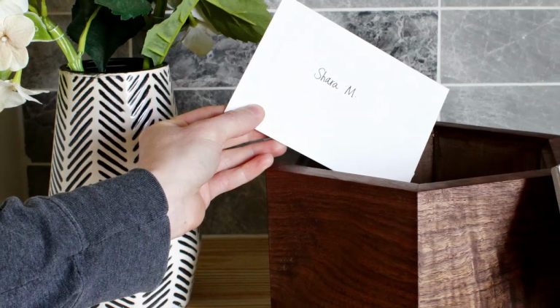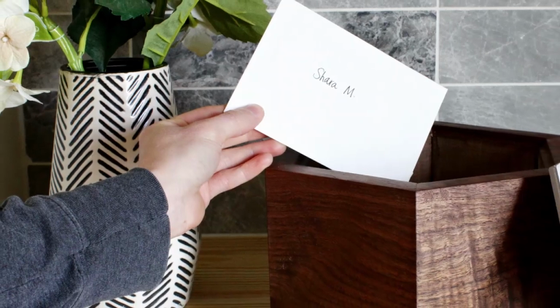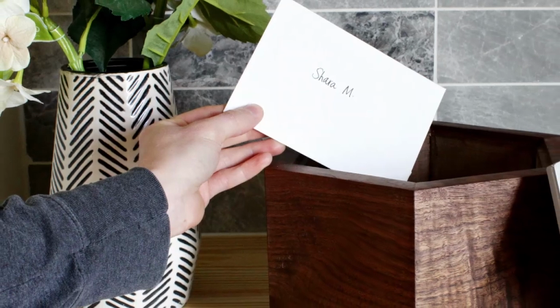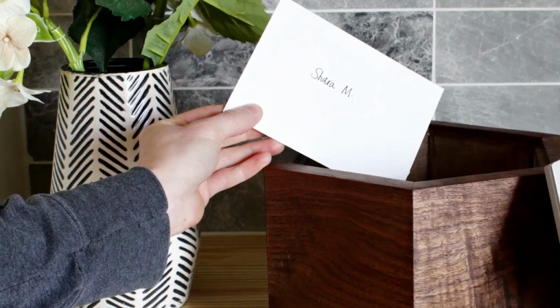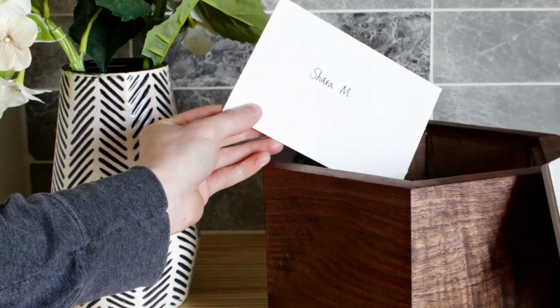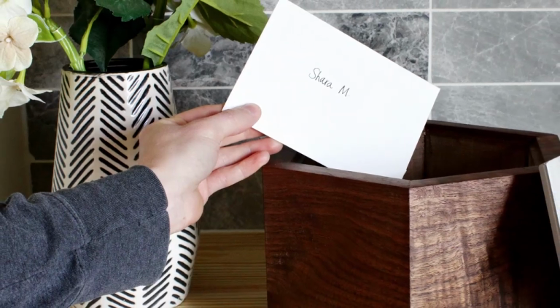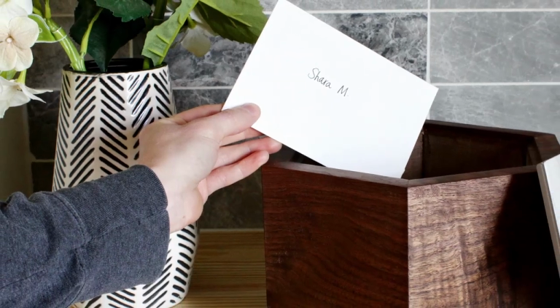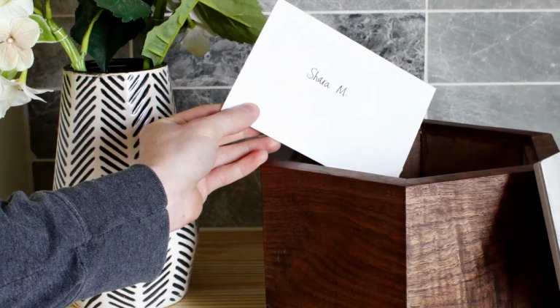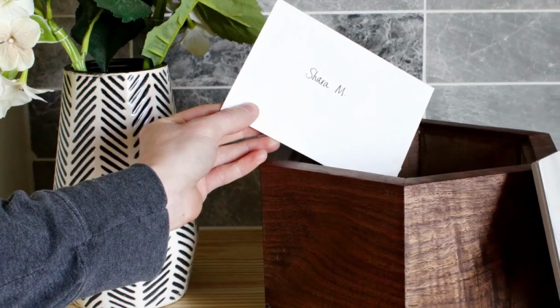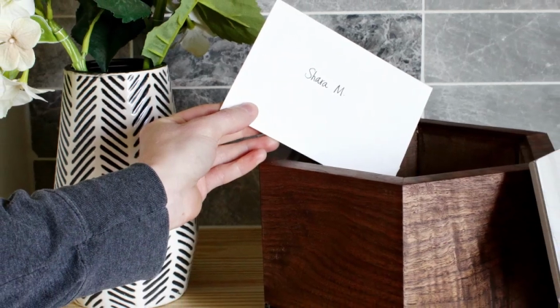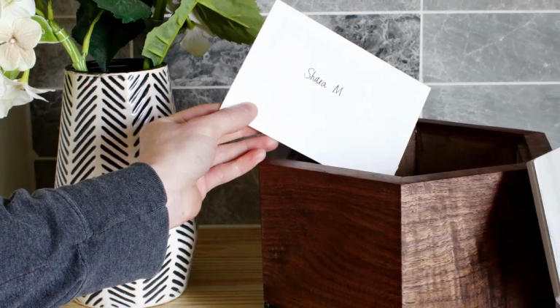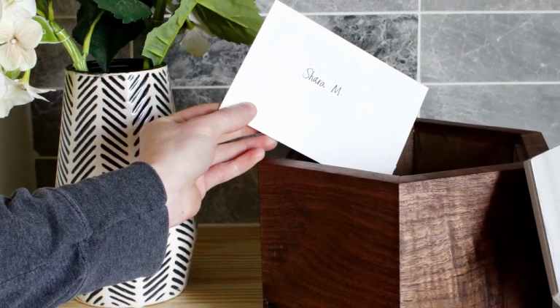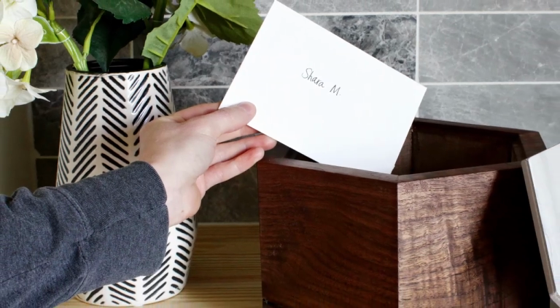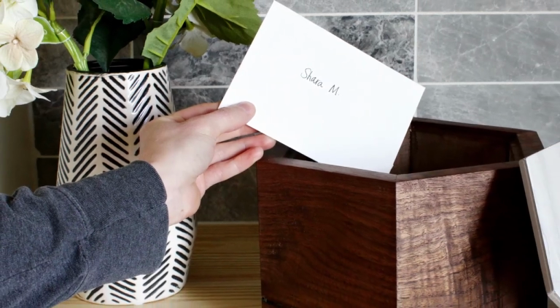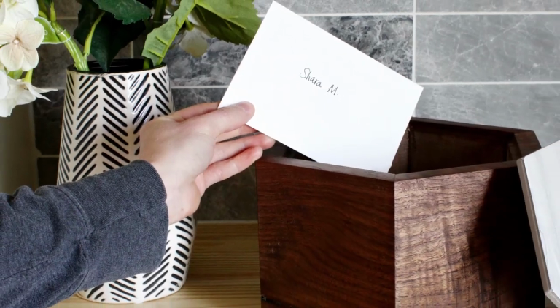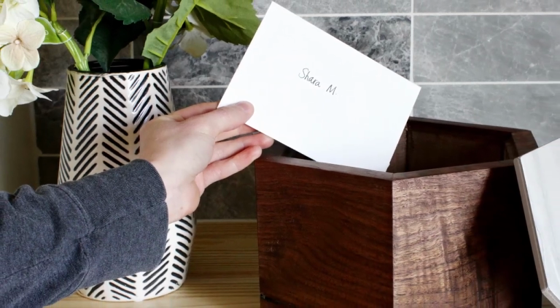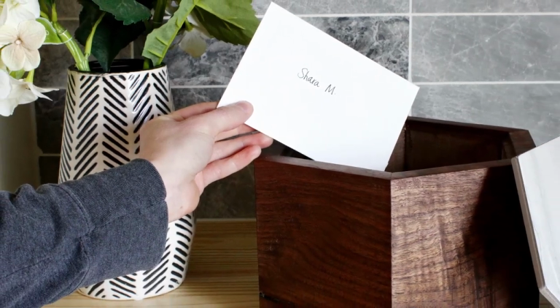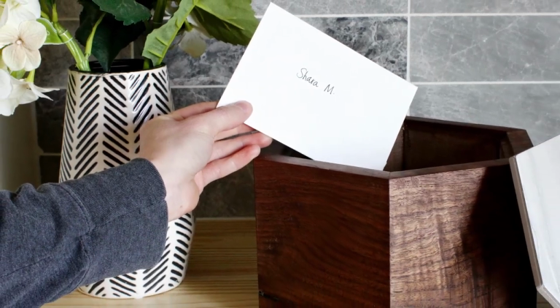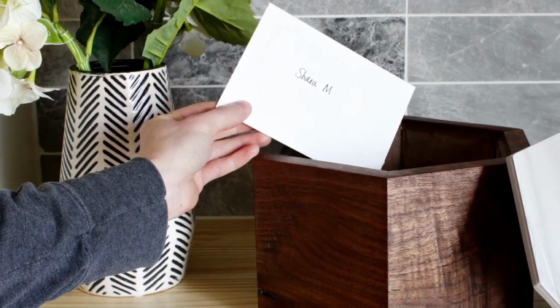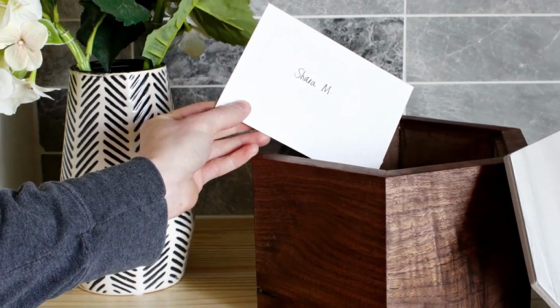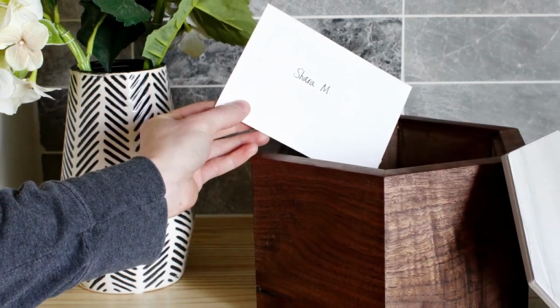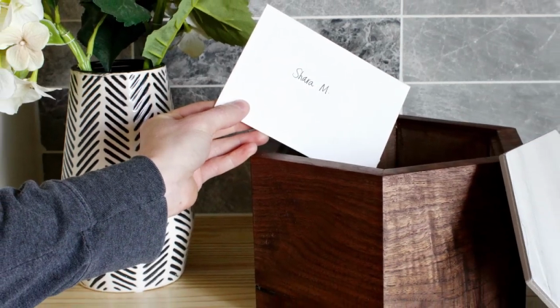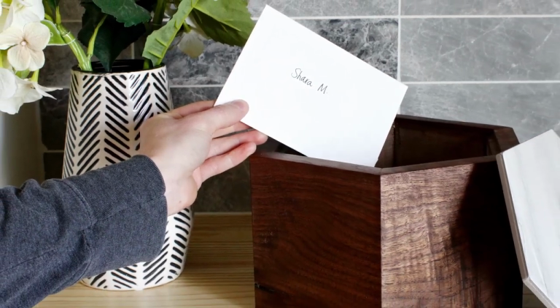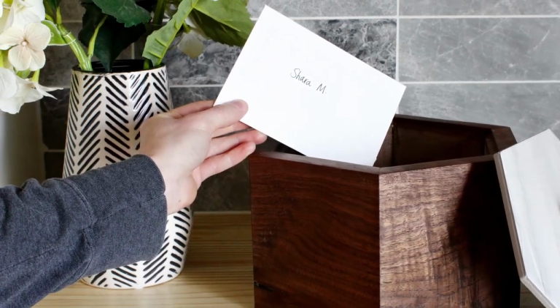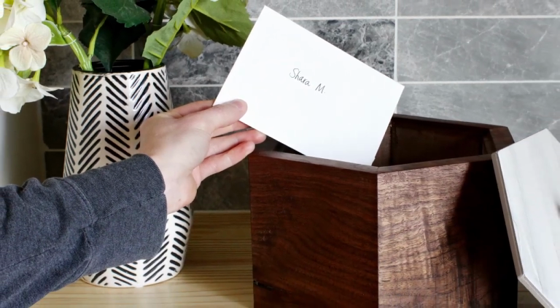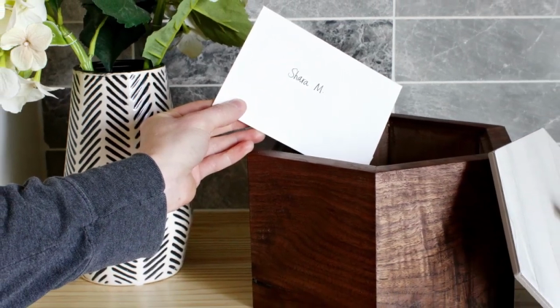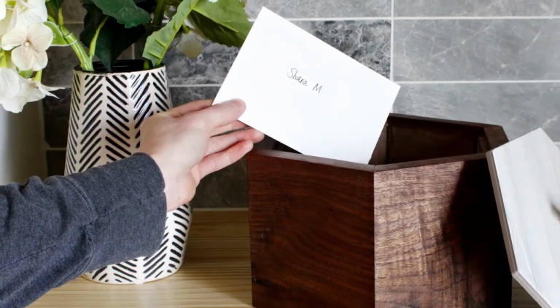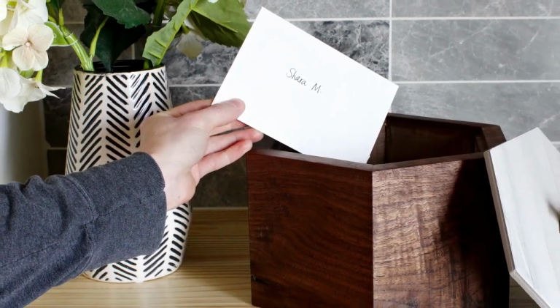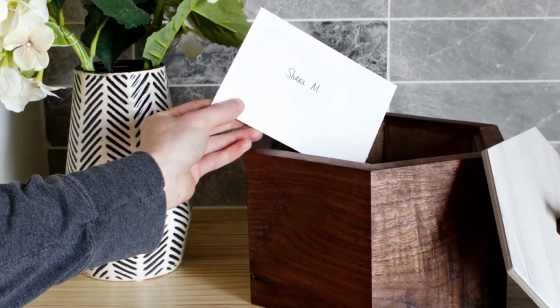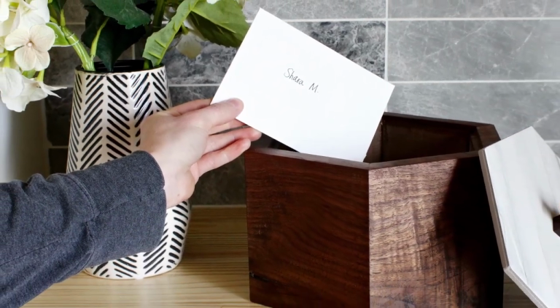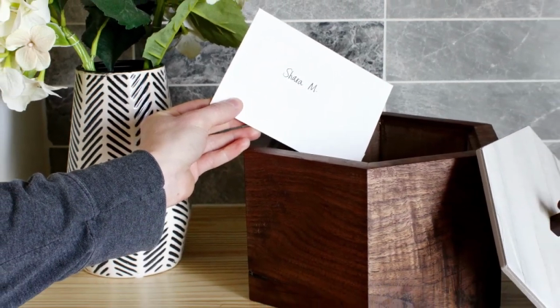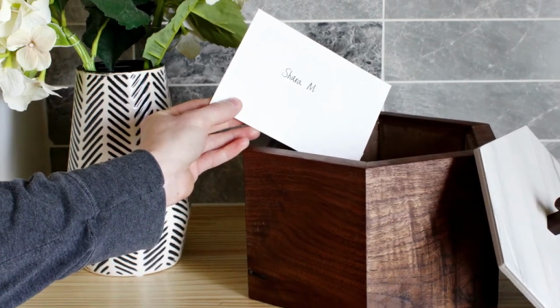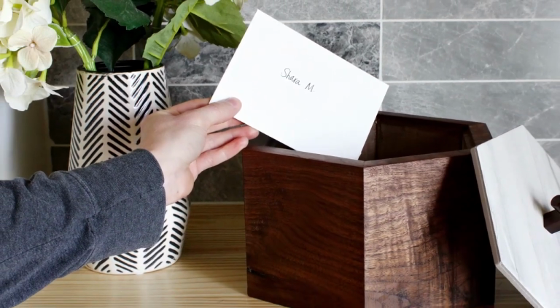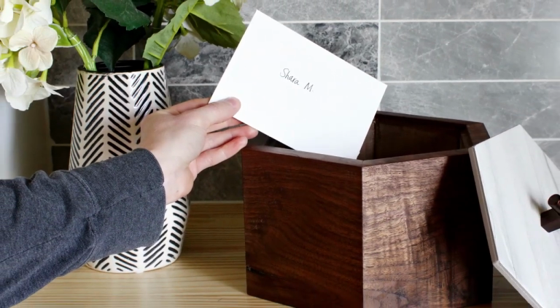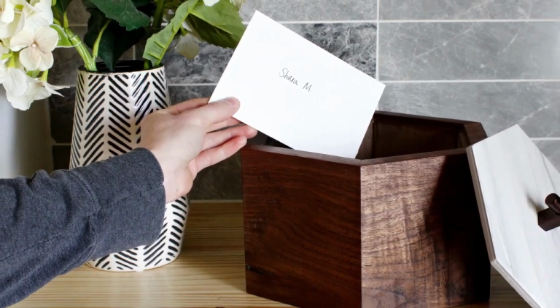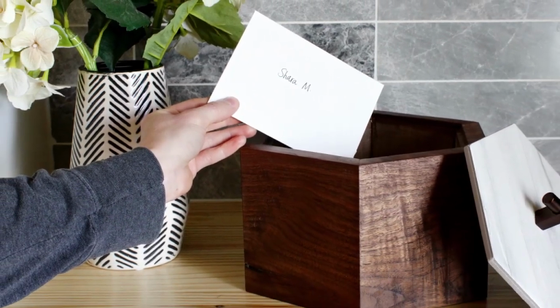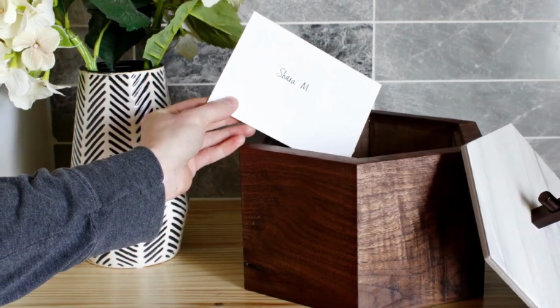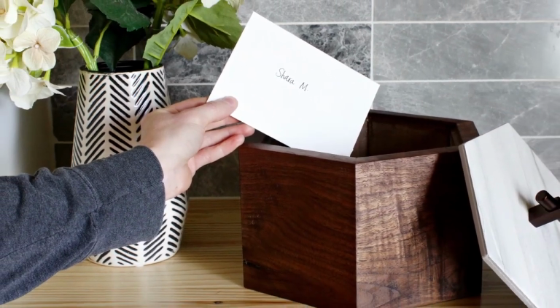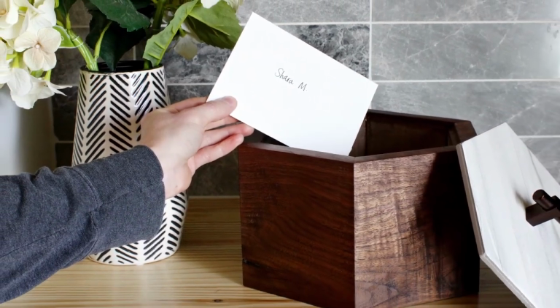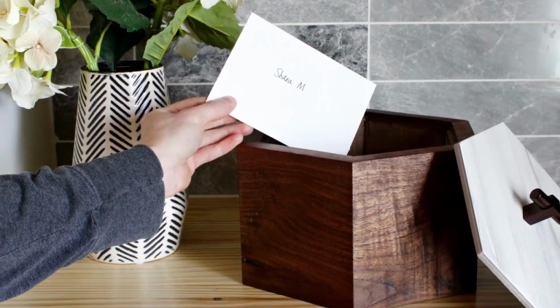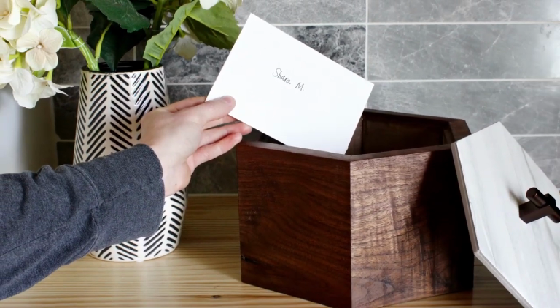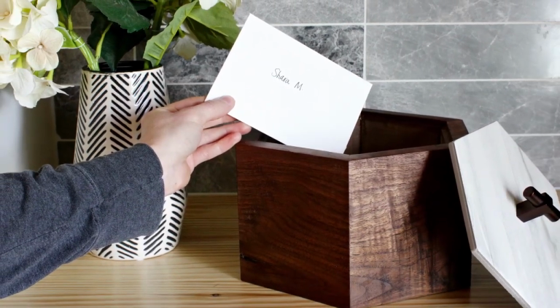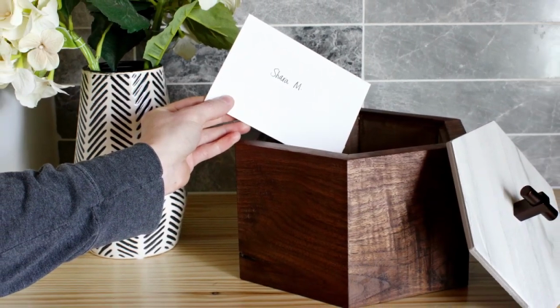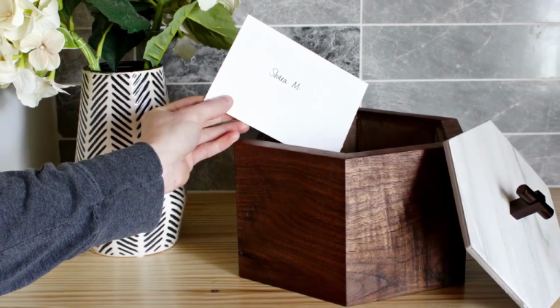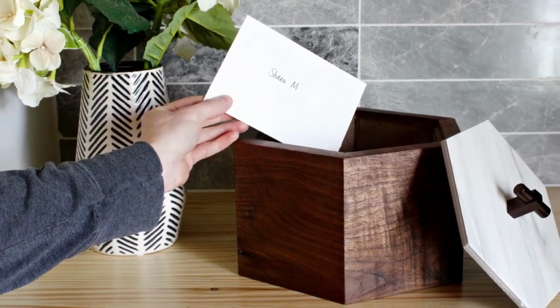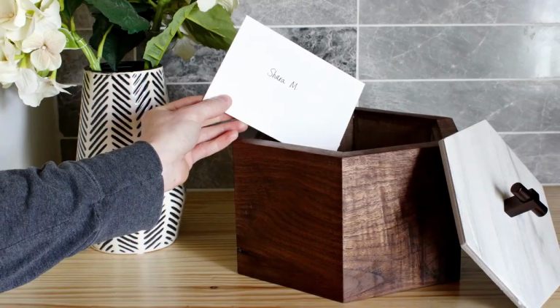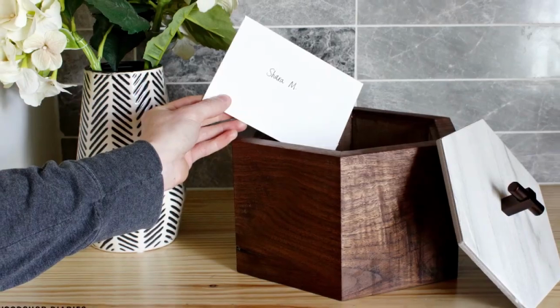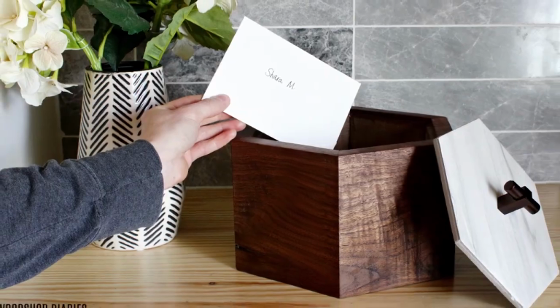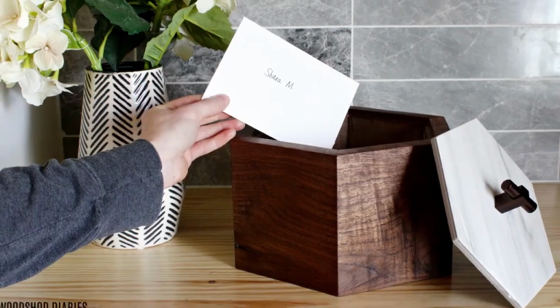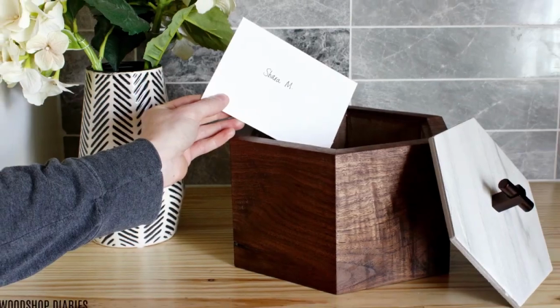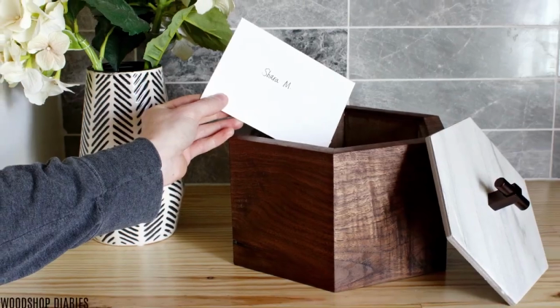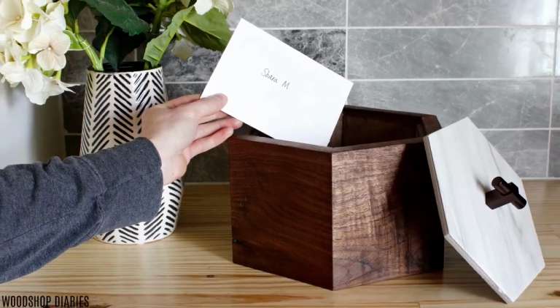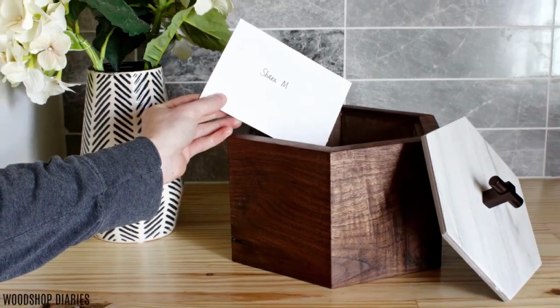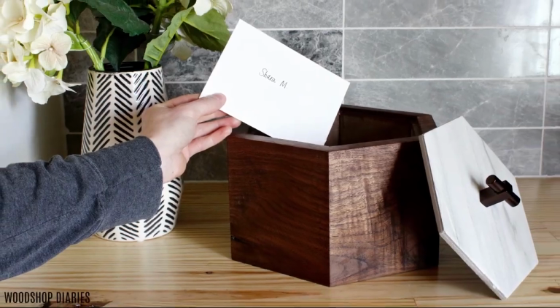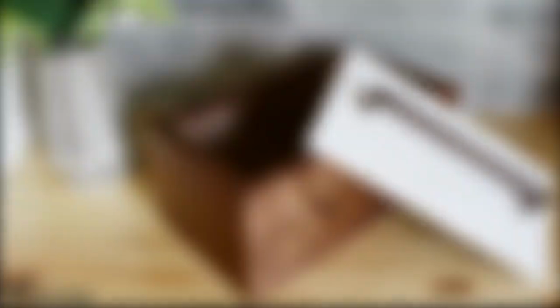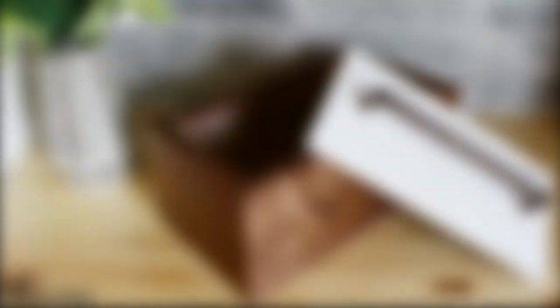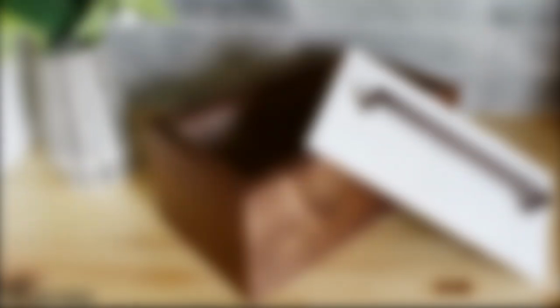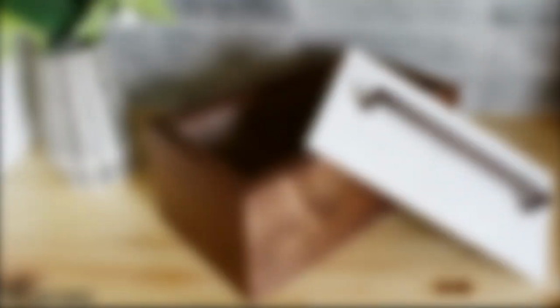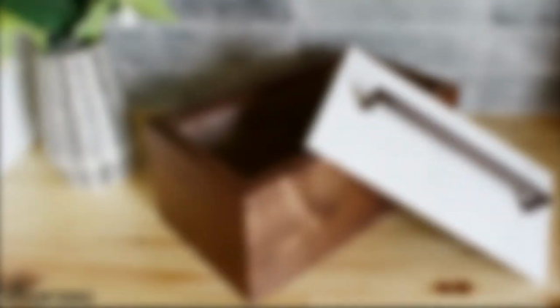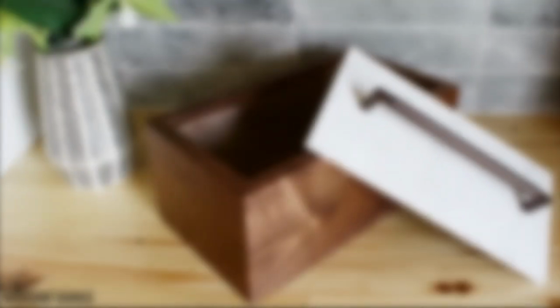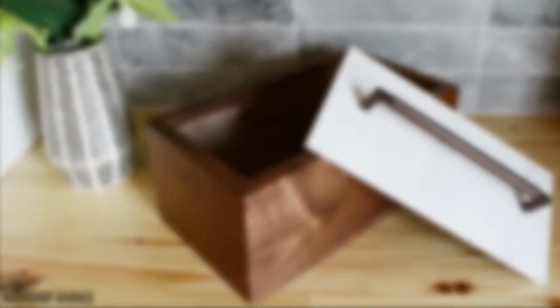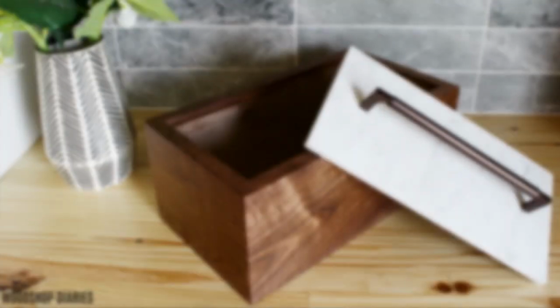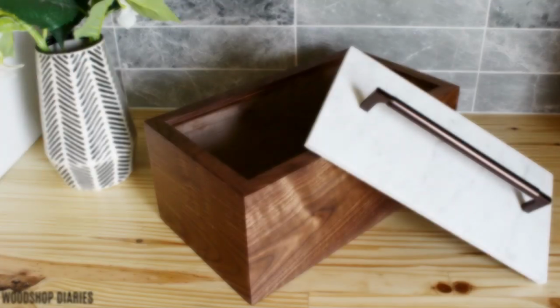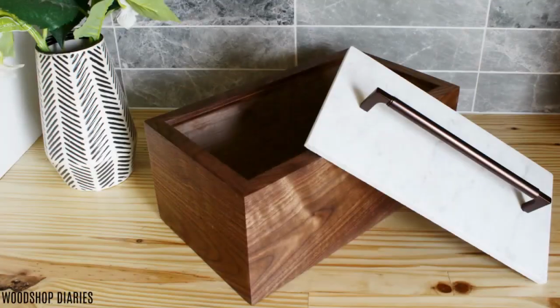Hey guys, it's Shara here from Woodshop Diaries and today I'm showing how to make this simple continuous grain keepsake box with tile tops.